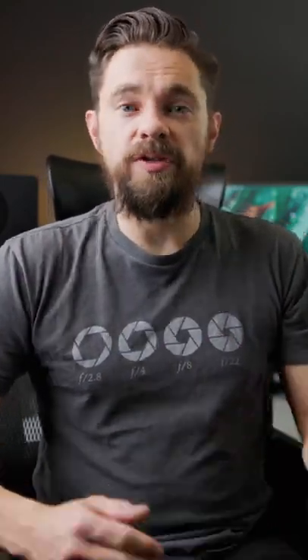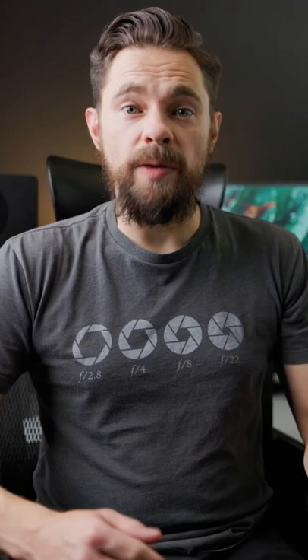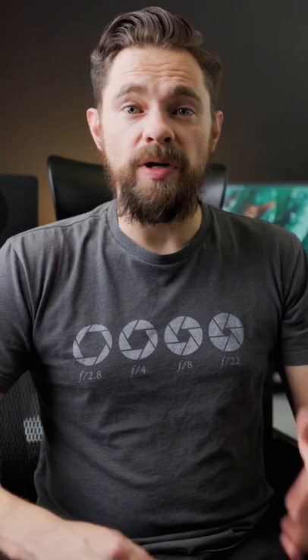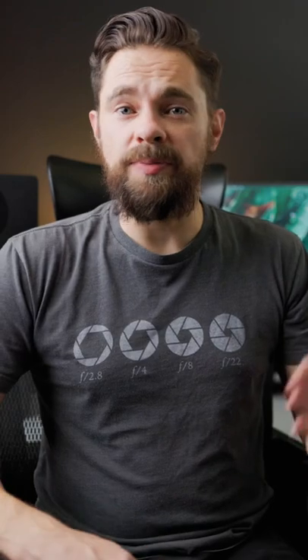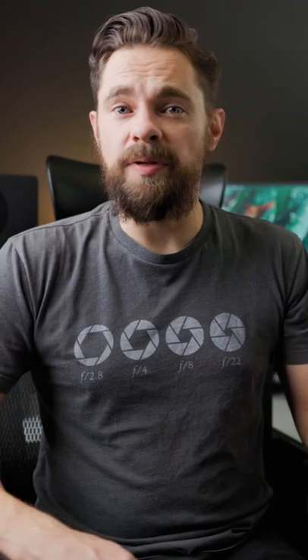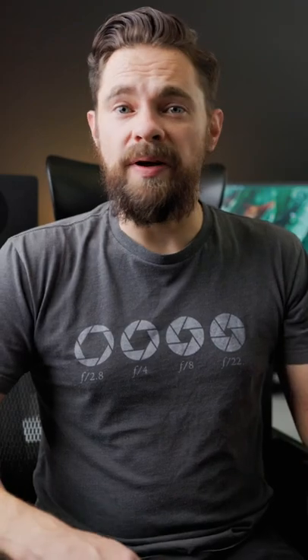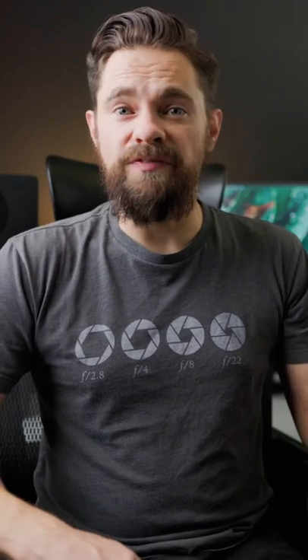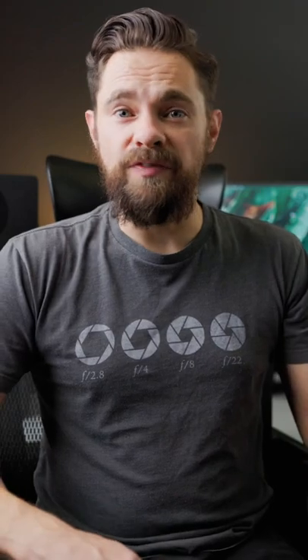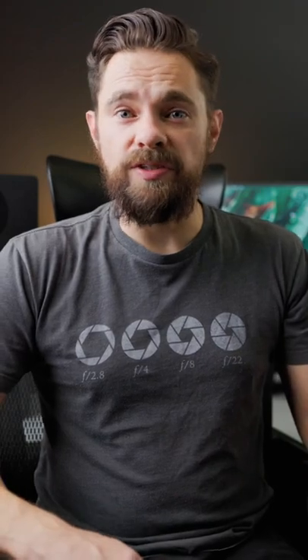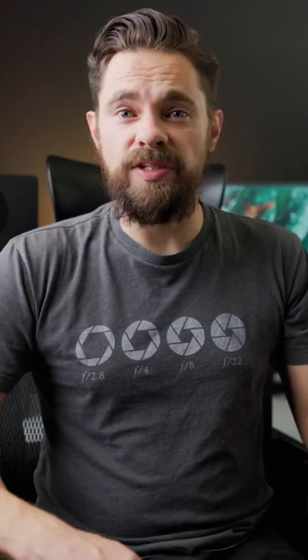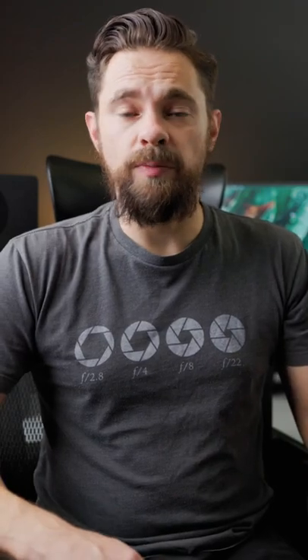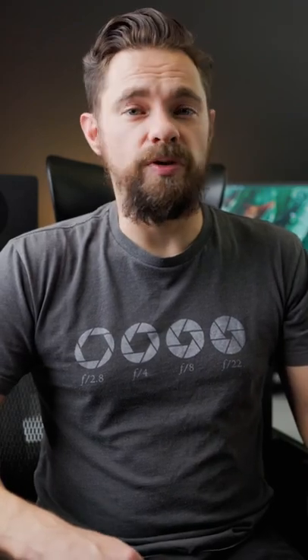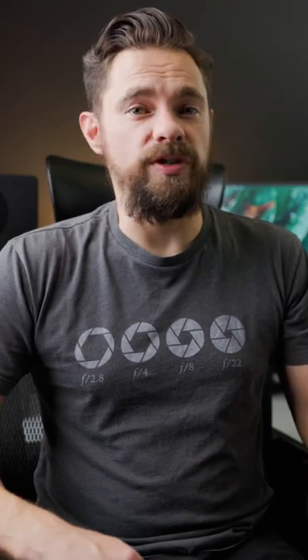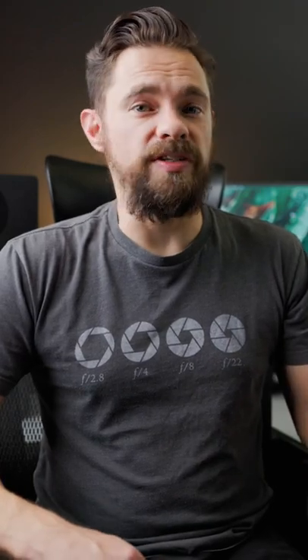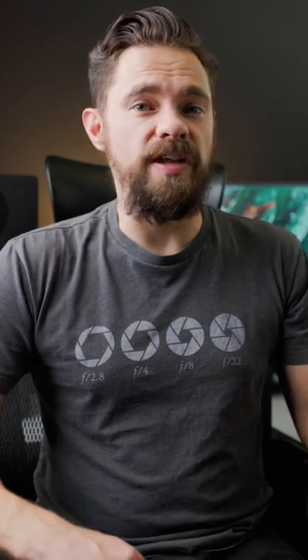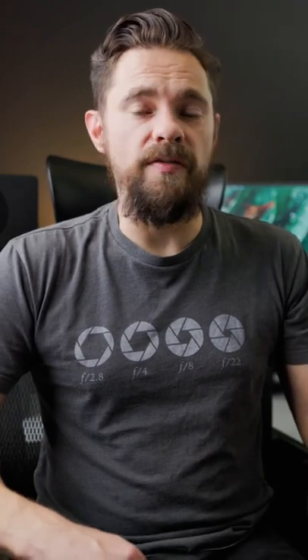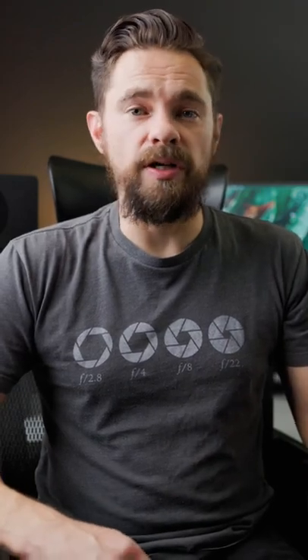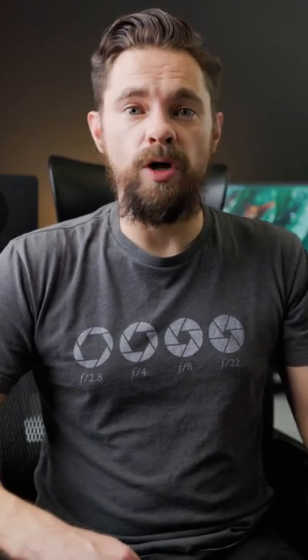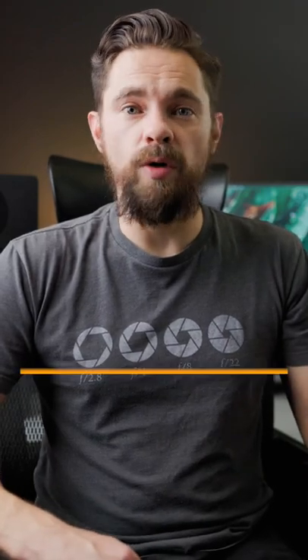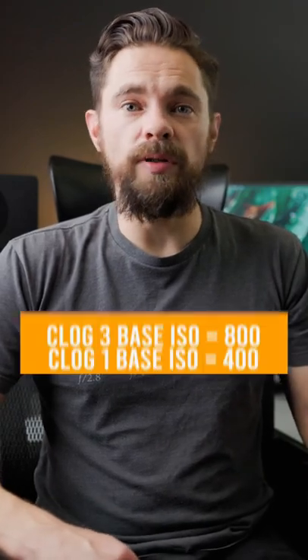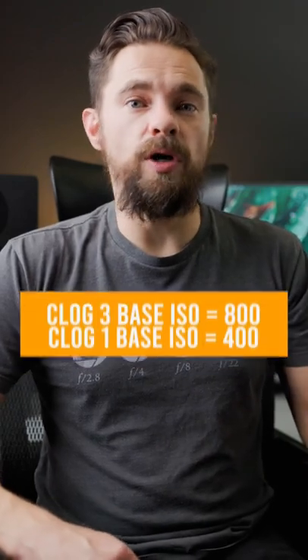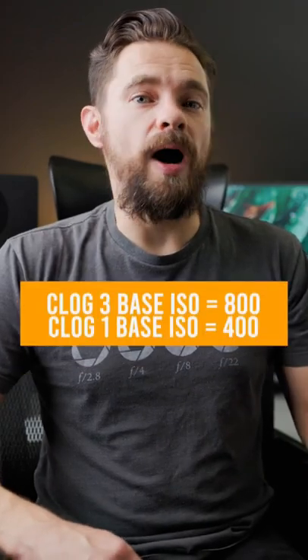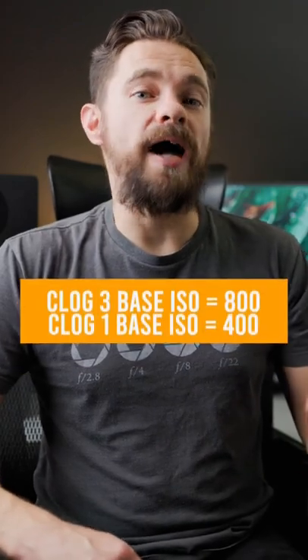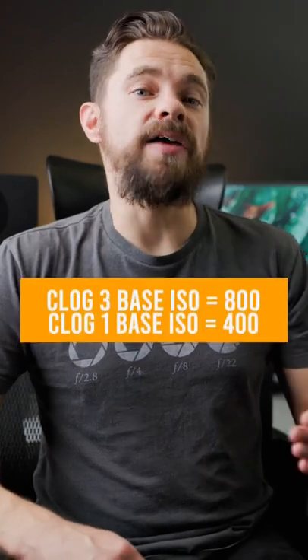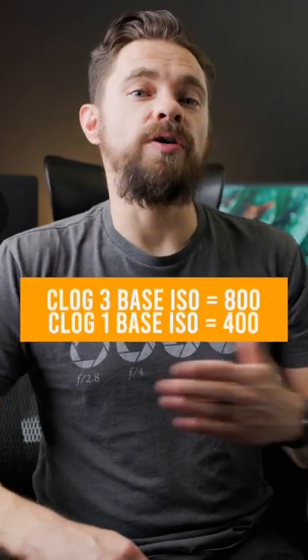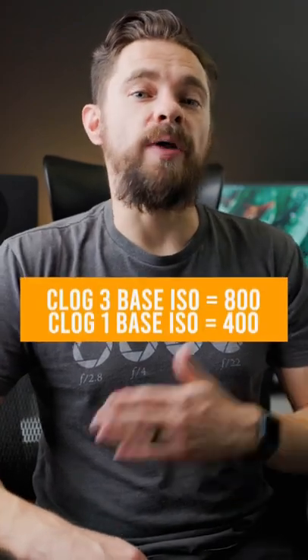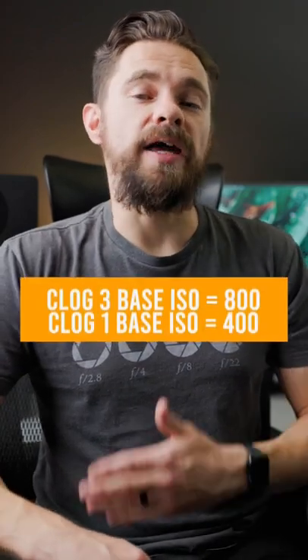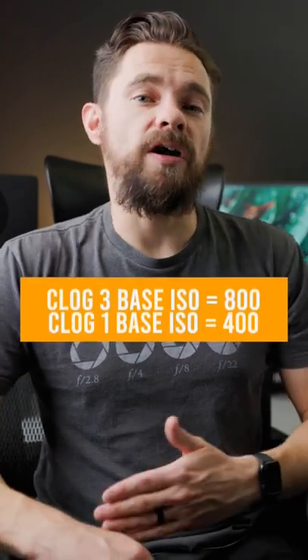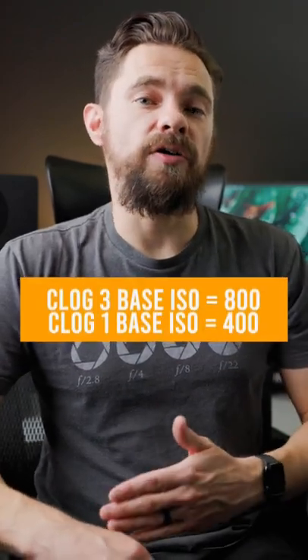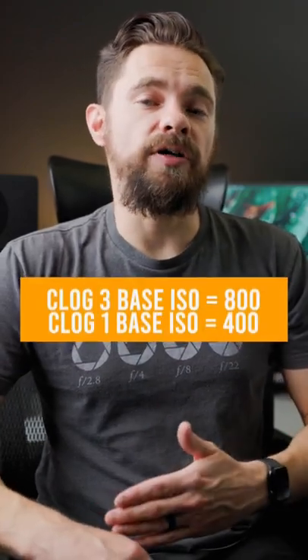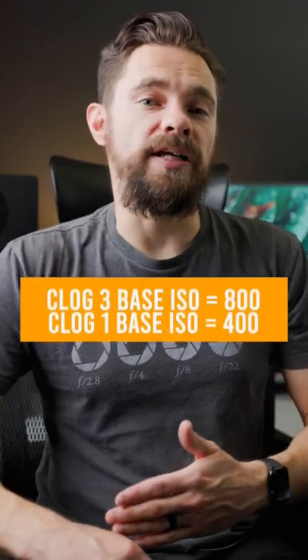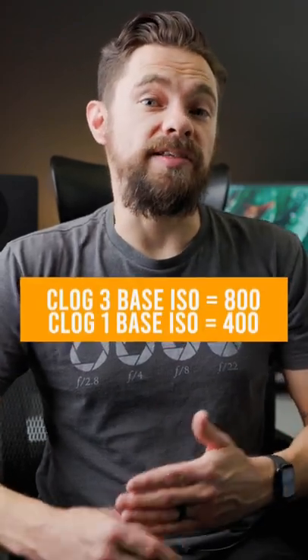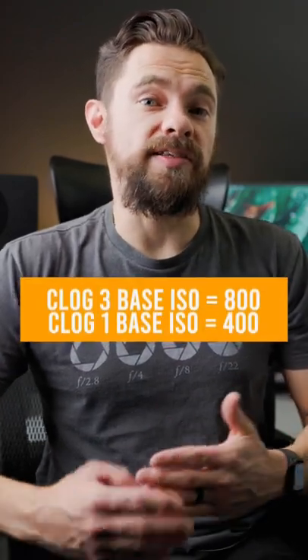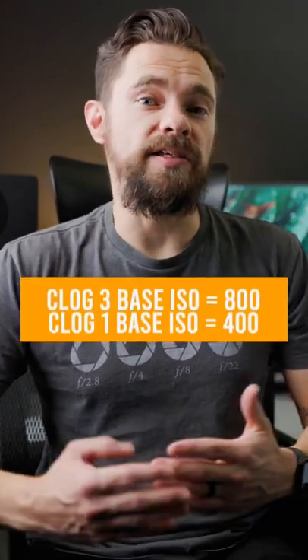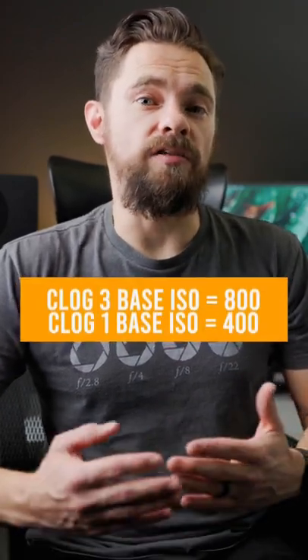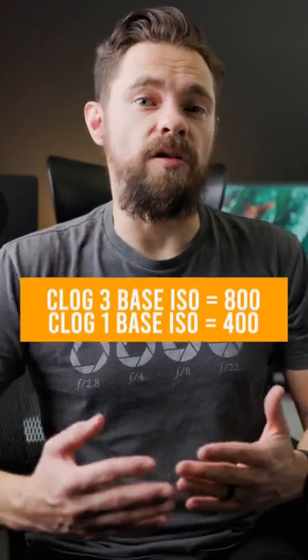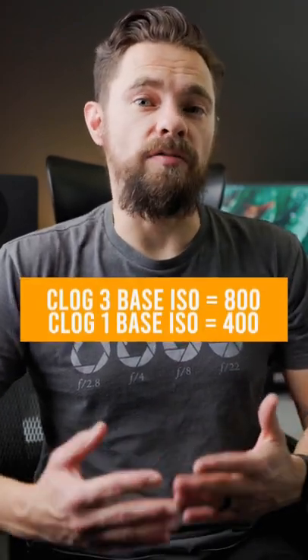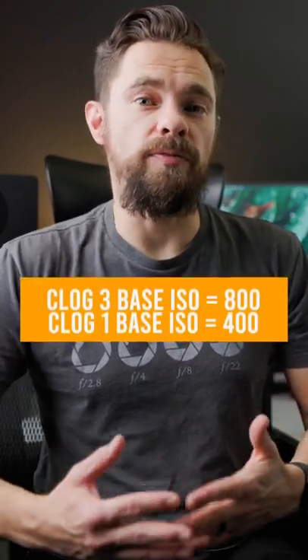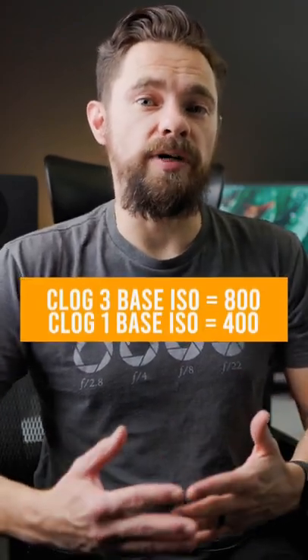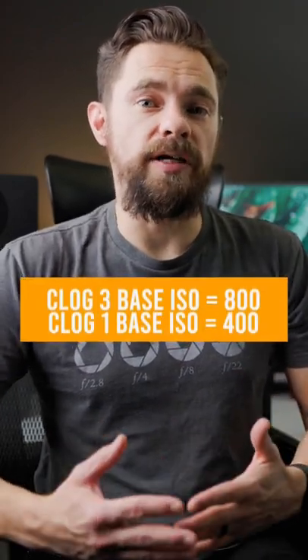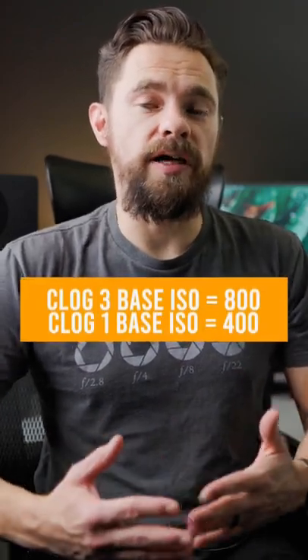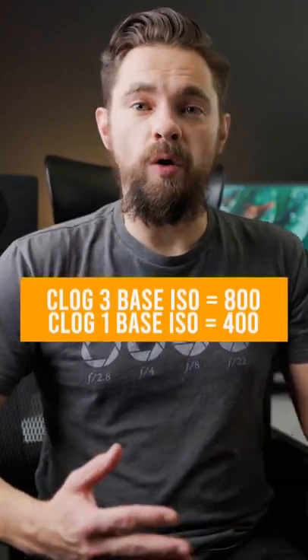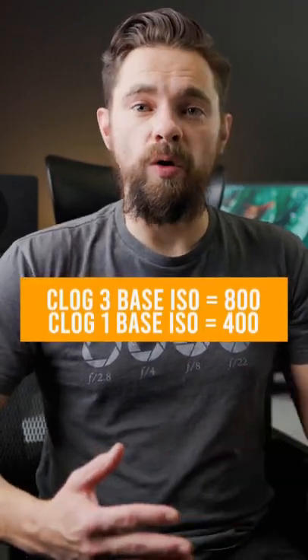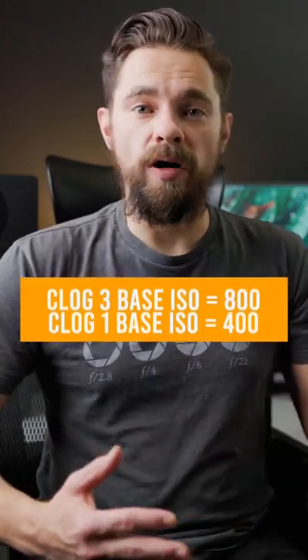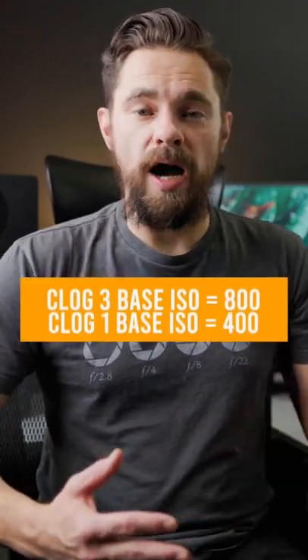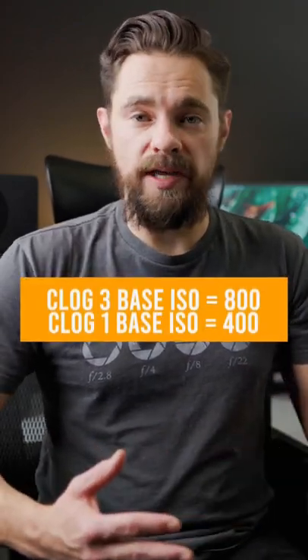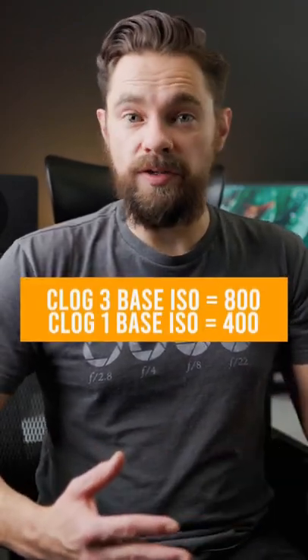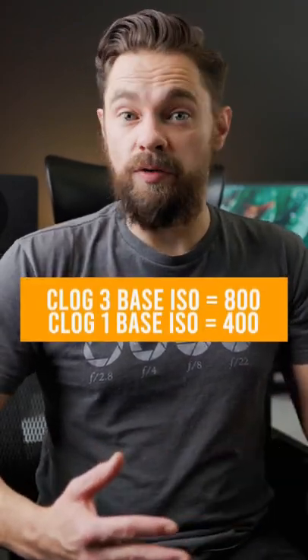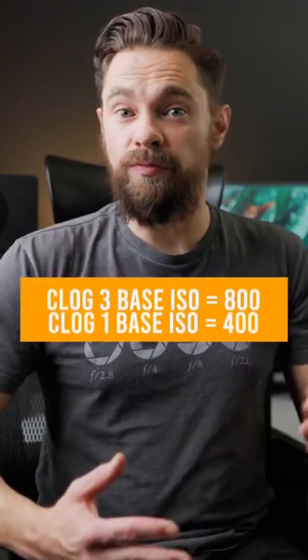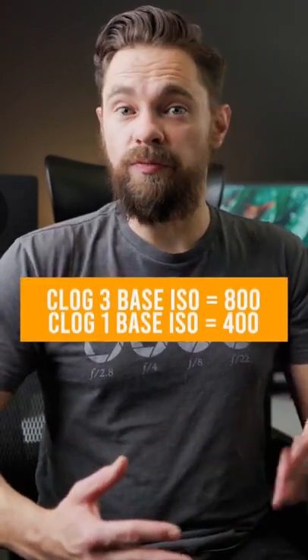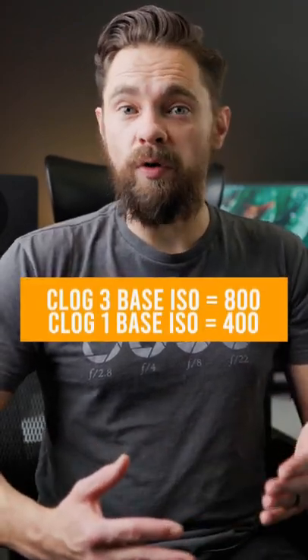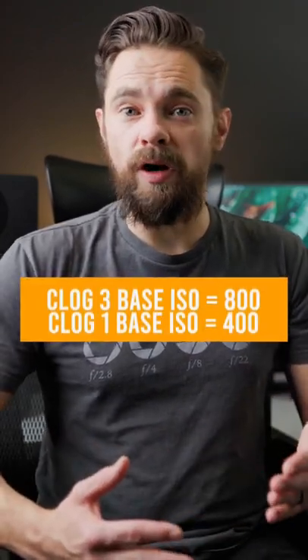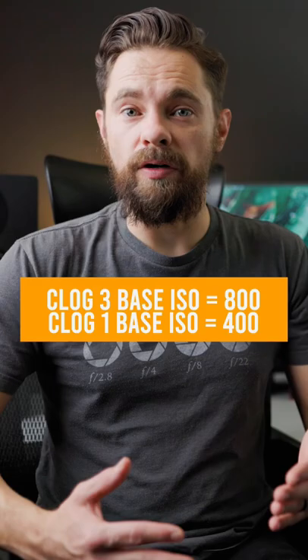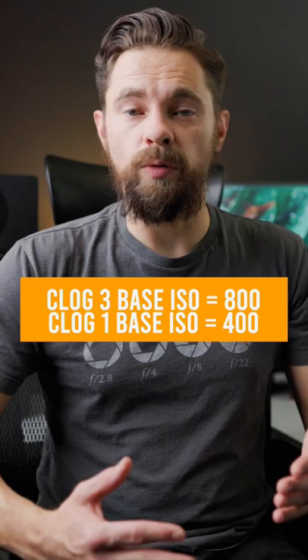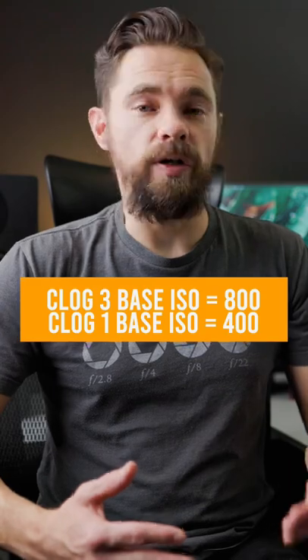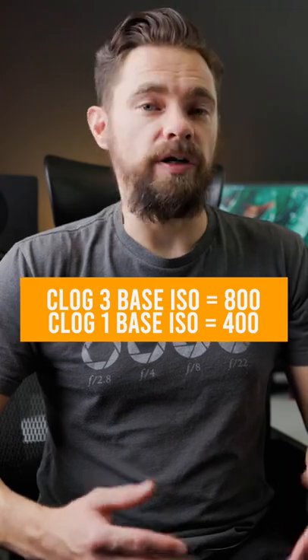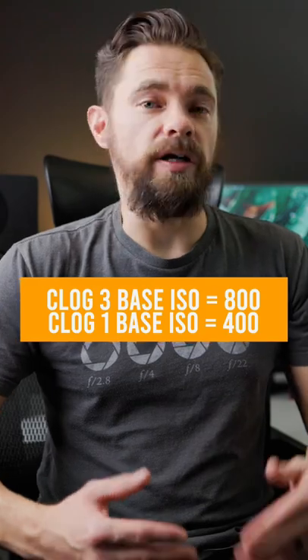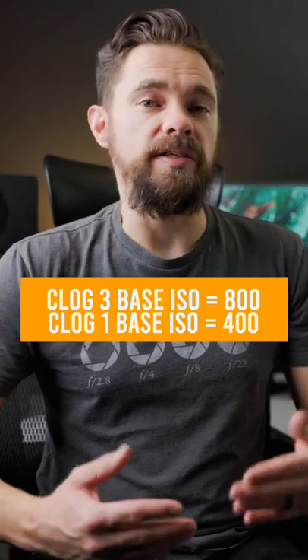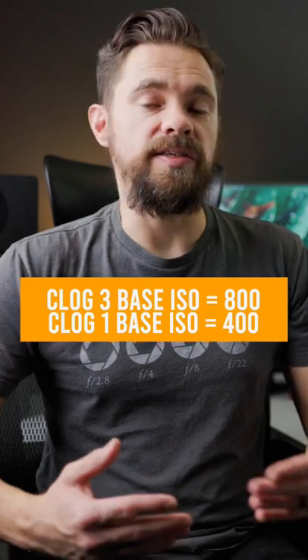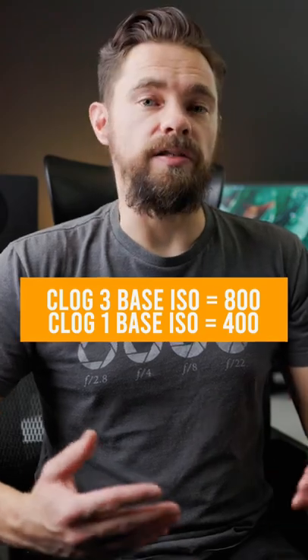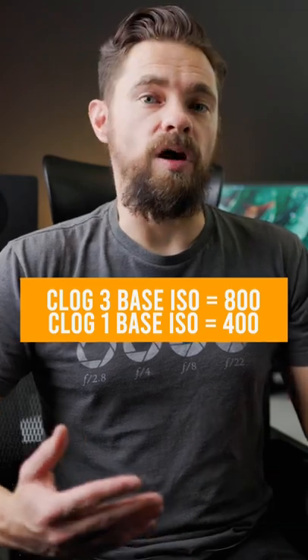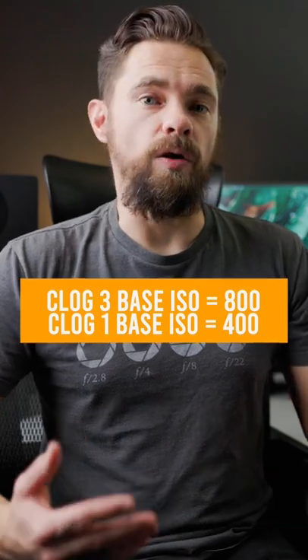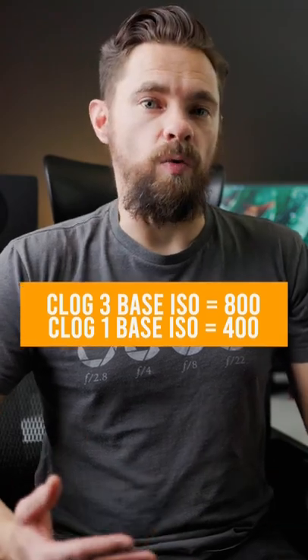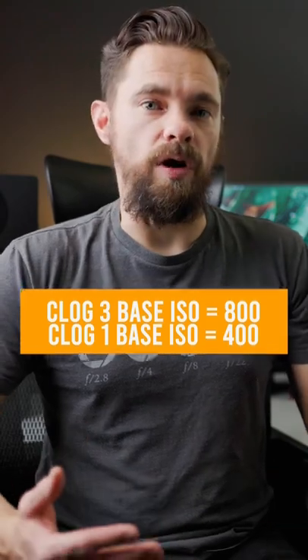My first tip is never to go below ISO 800 in C-Log 3, or ISO 400 when you're in C-Log 1.